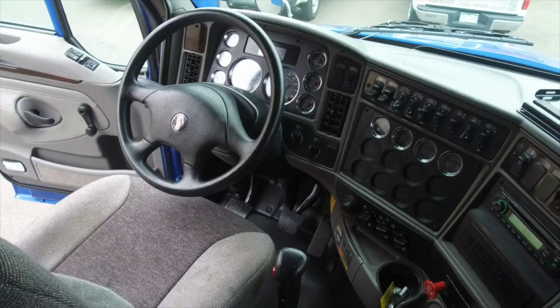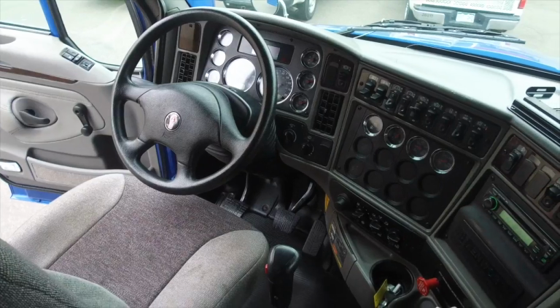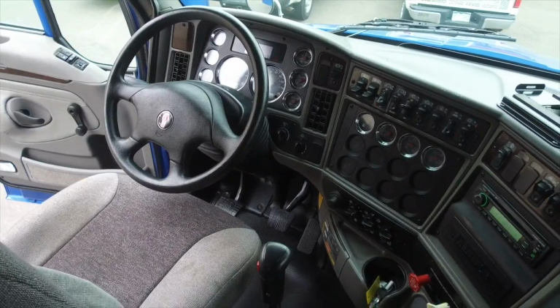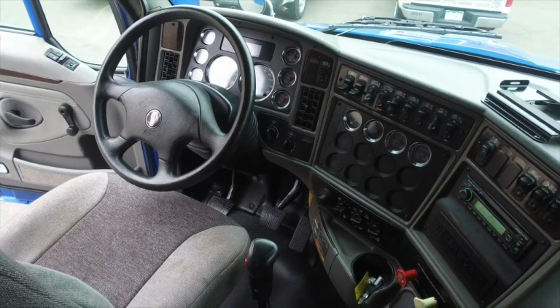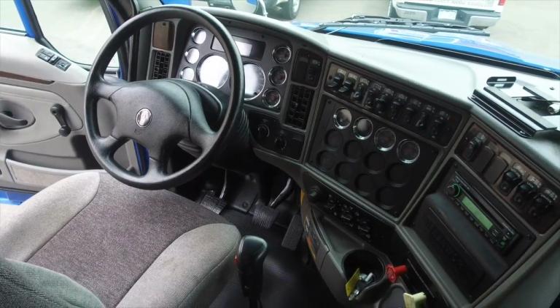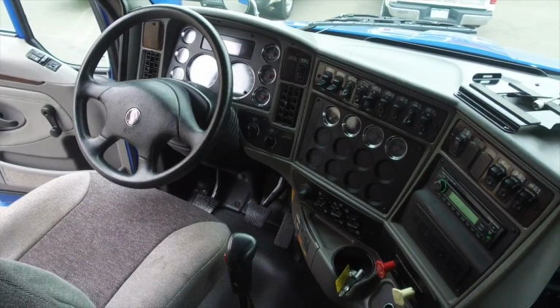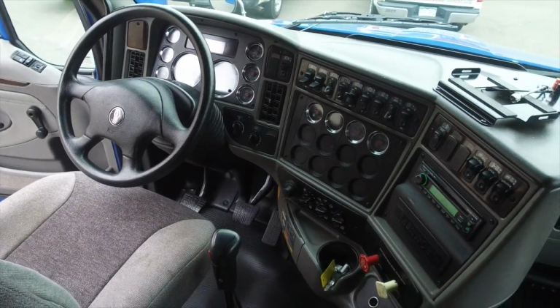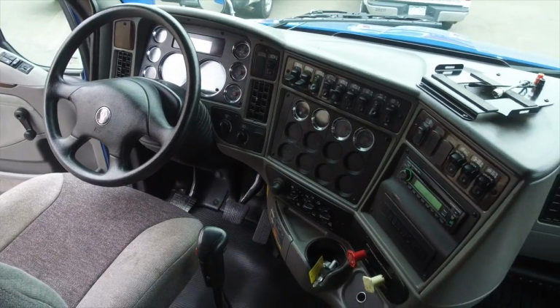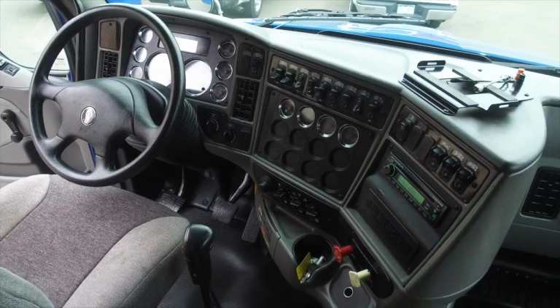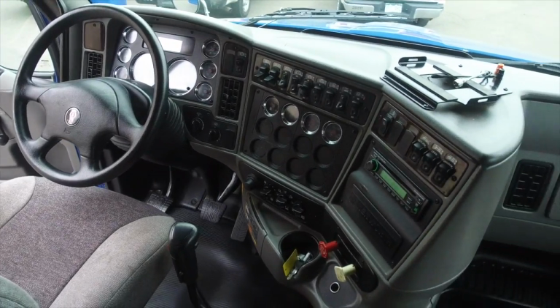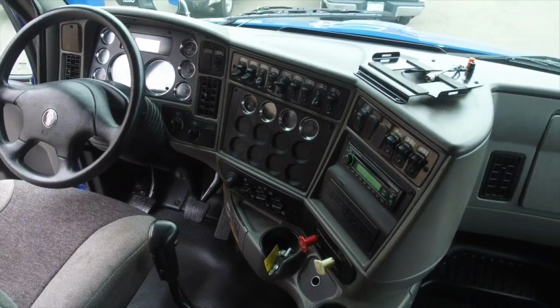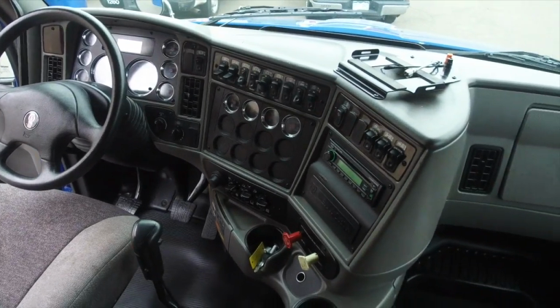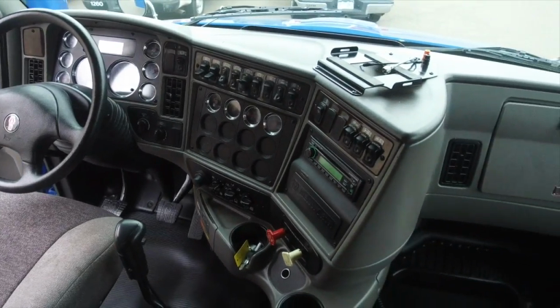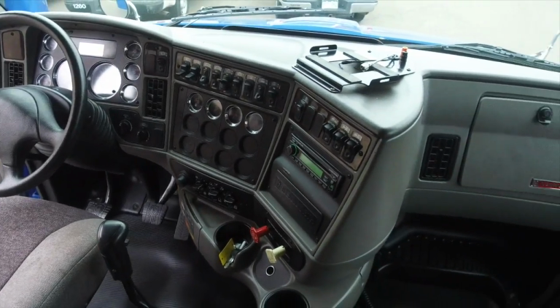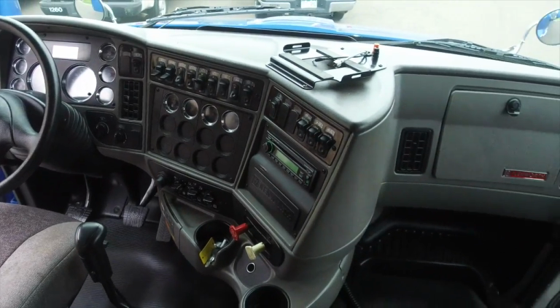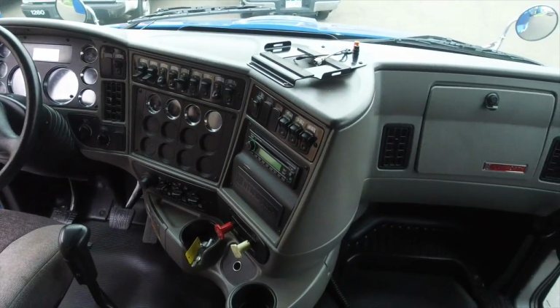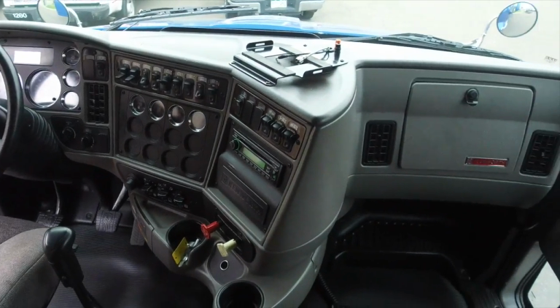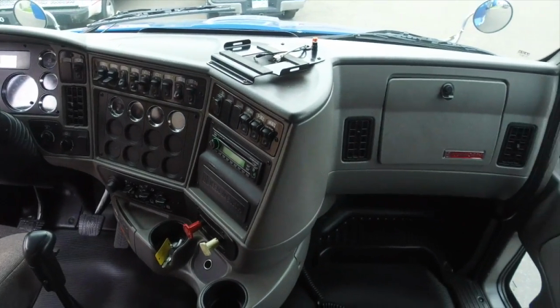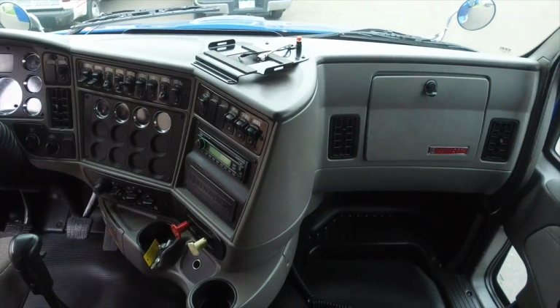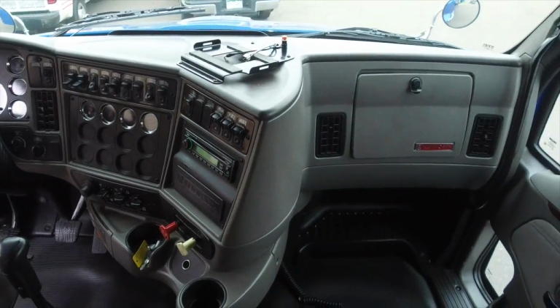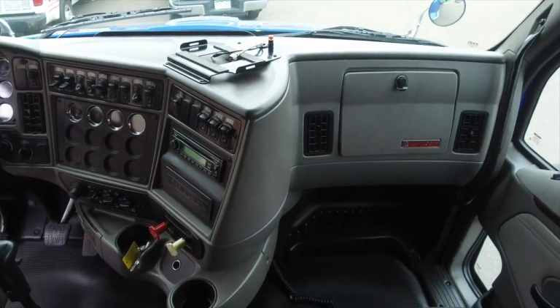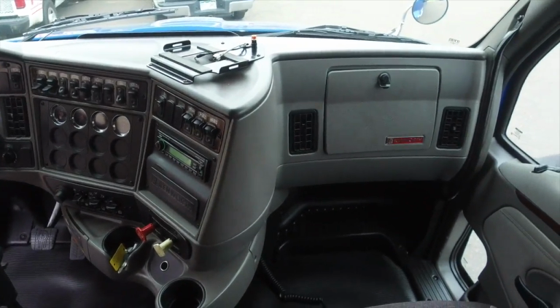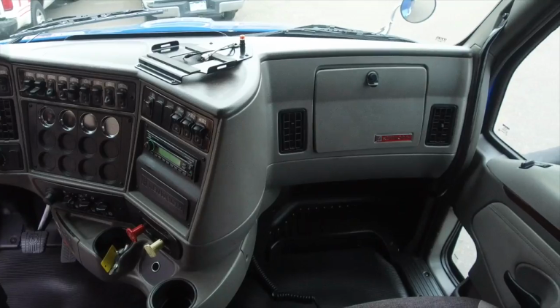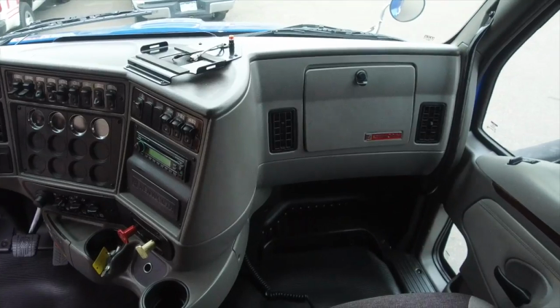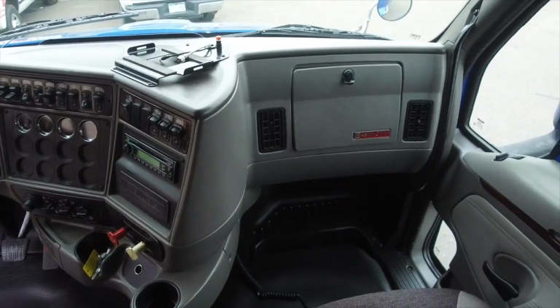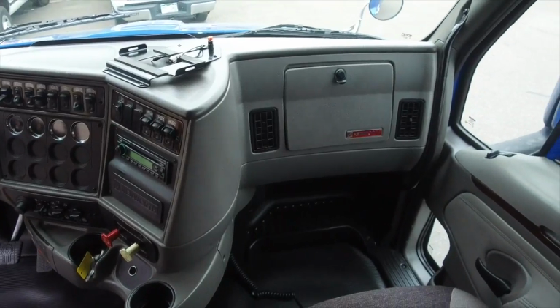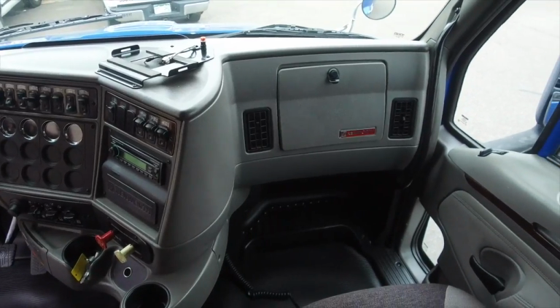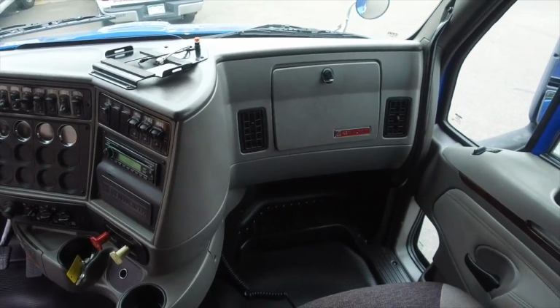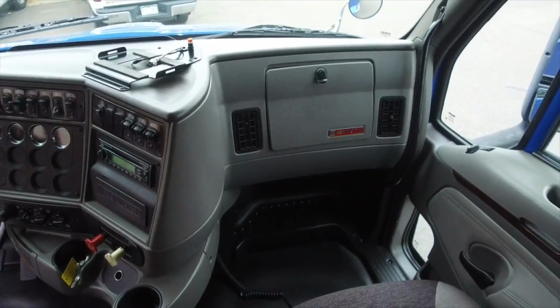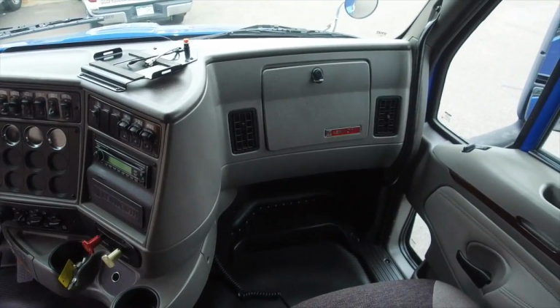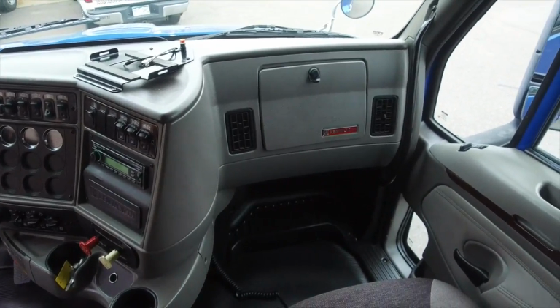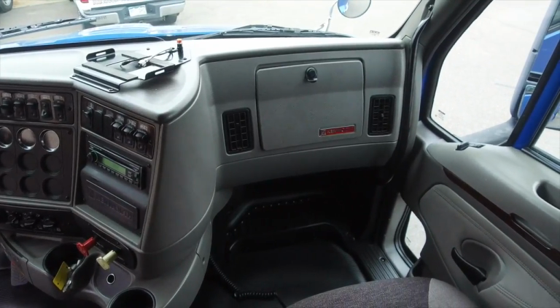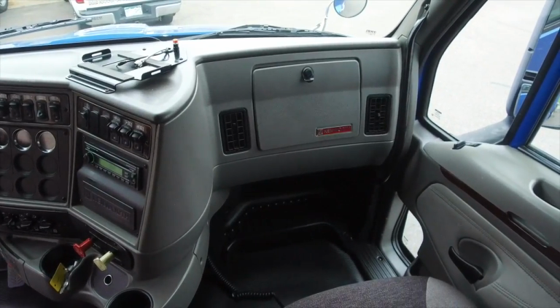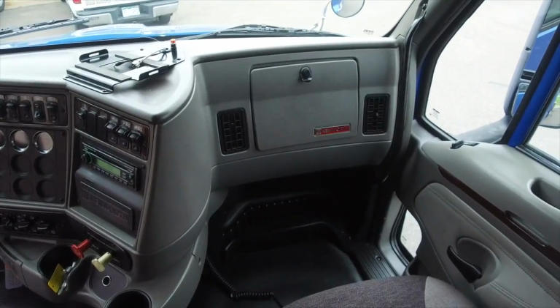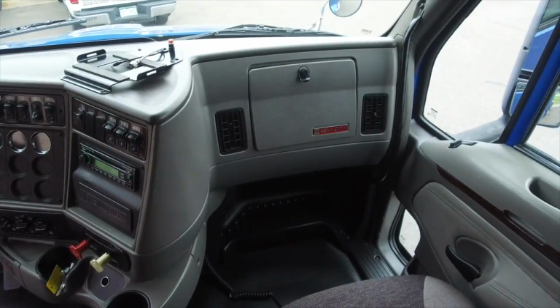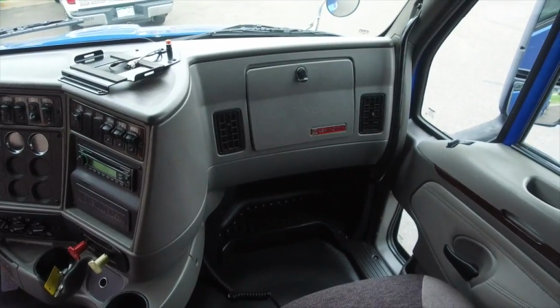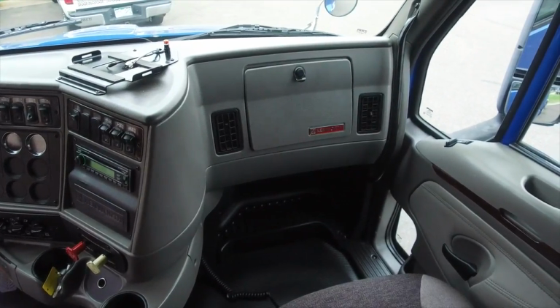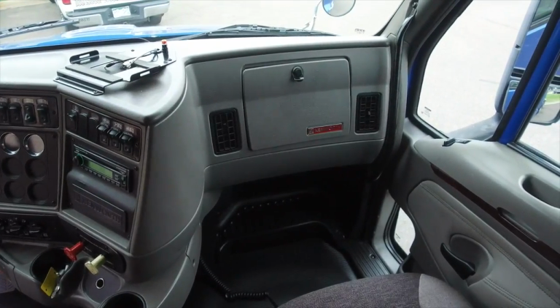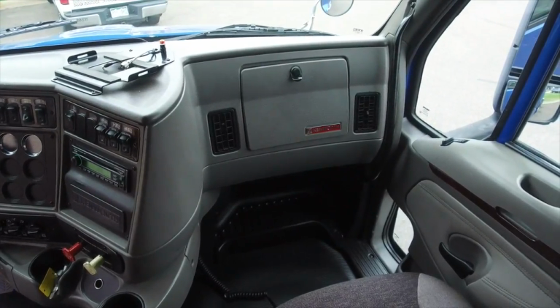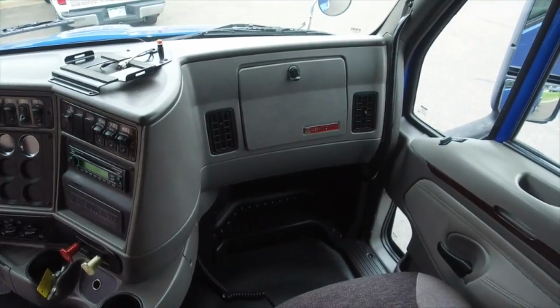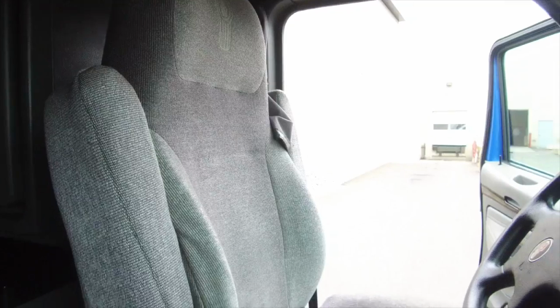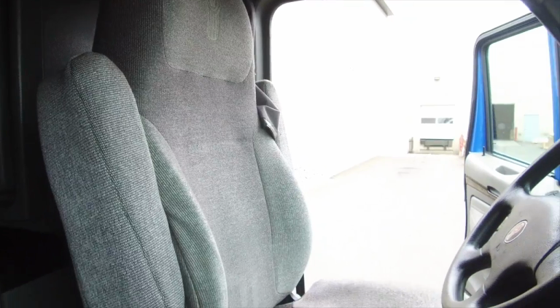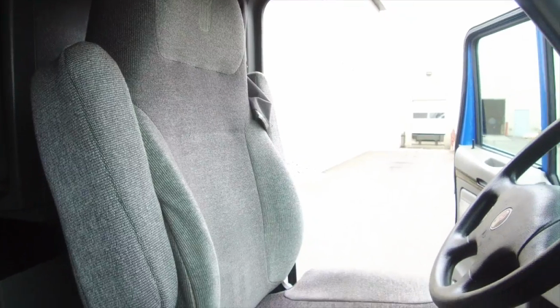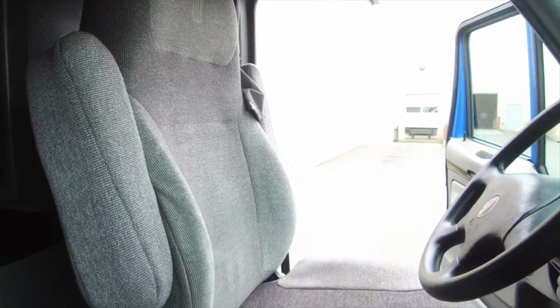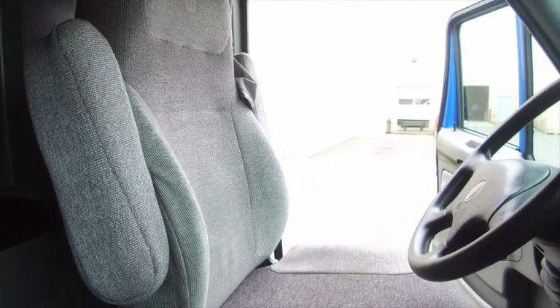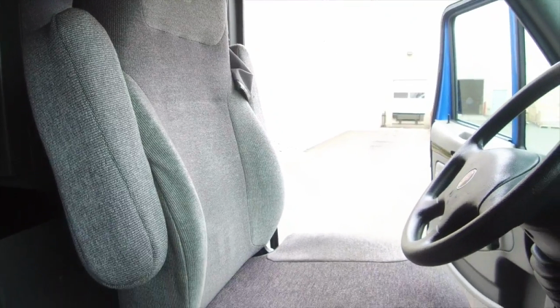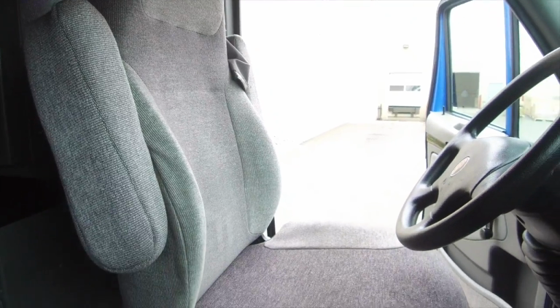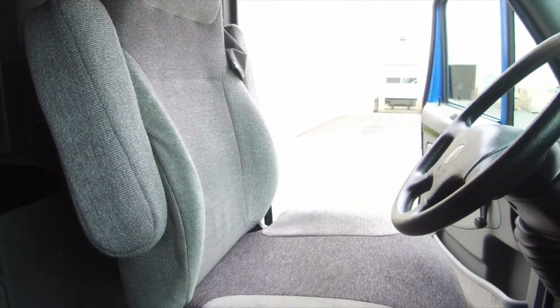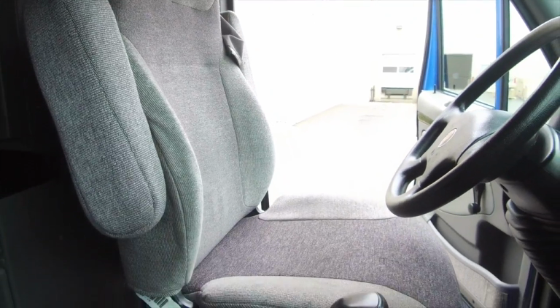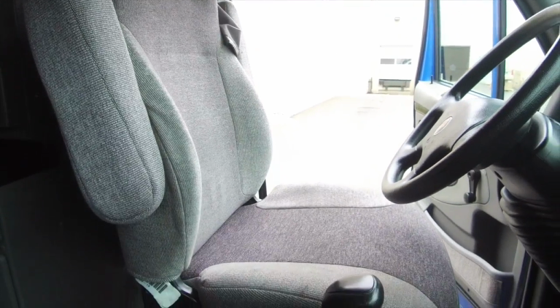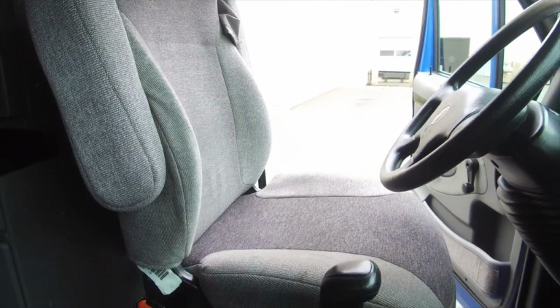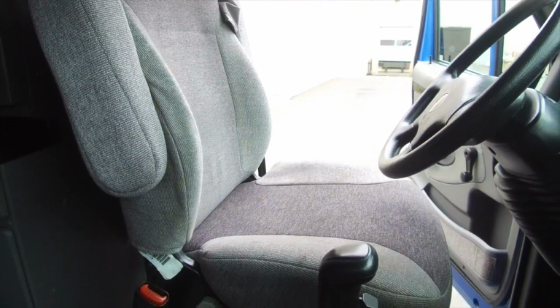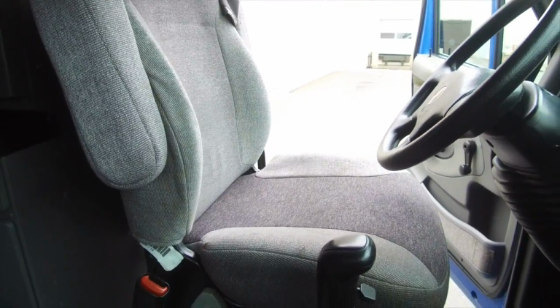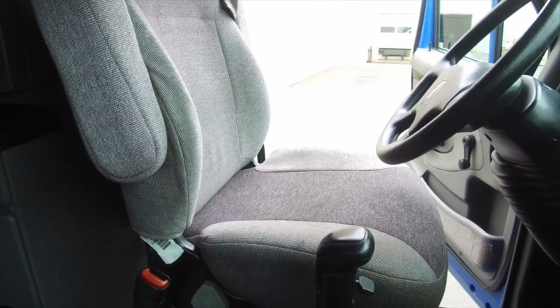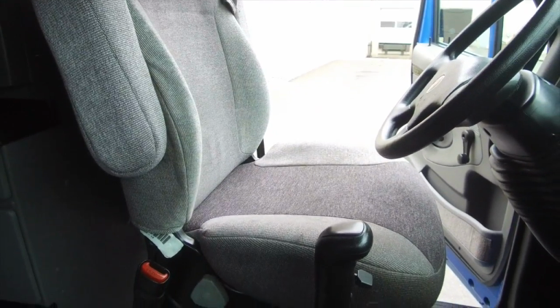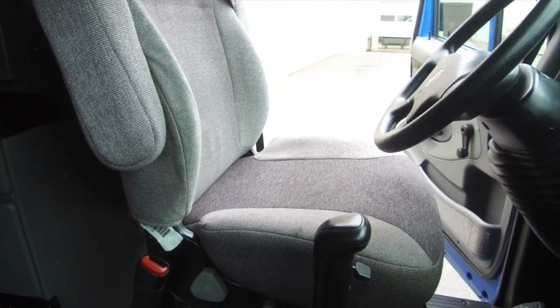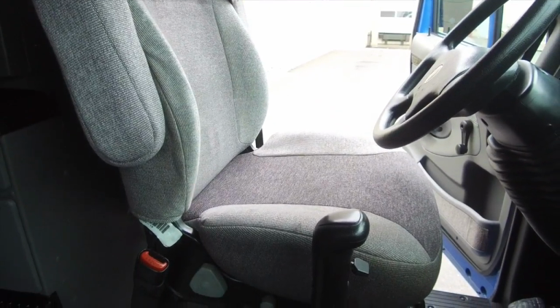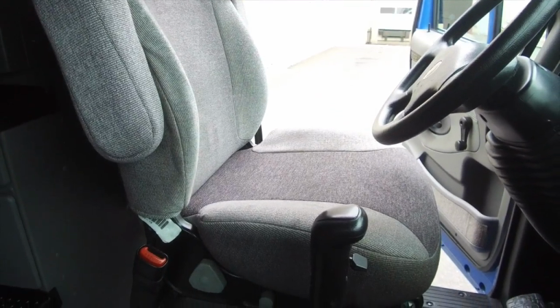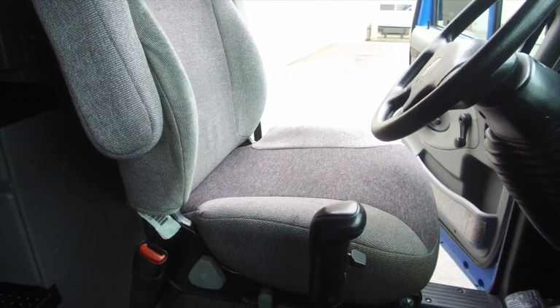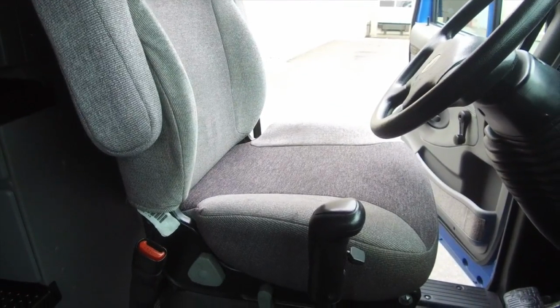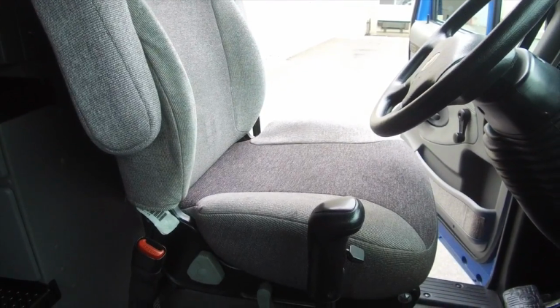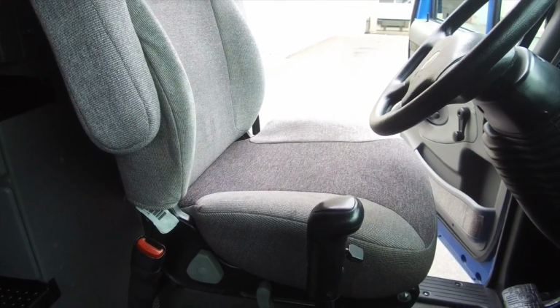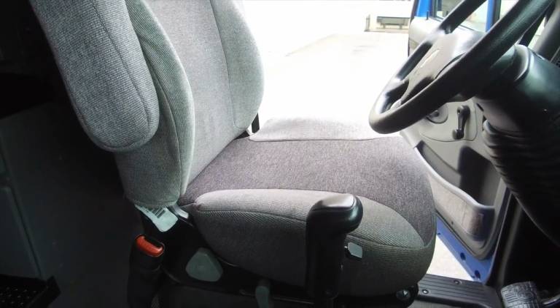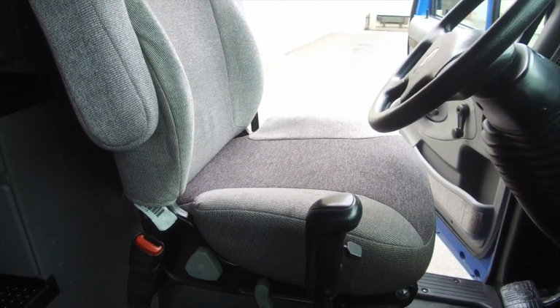Now a look at the practically brand new dash. You can see for yourself just how pristine it is. You'll drive off with some comfortable air ride seats under you.